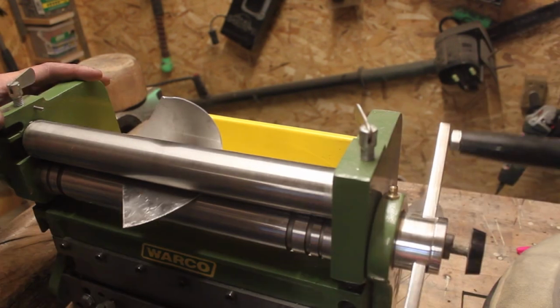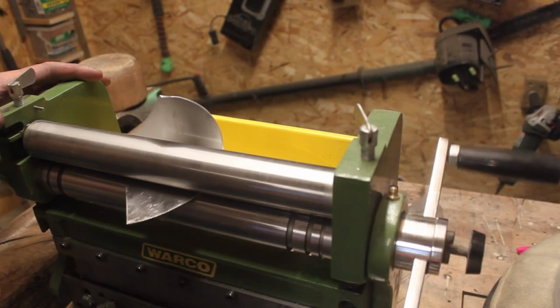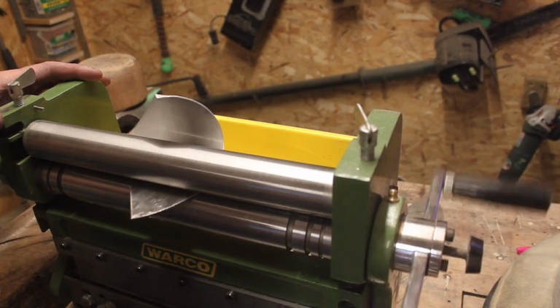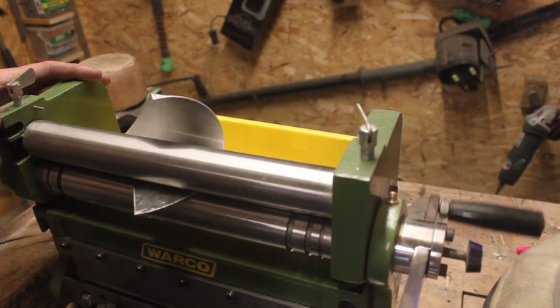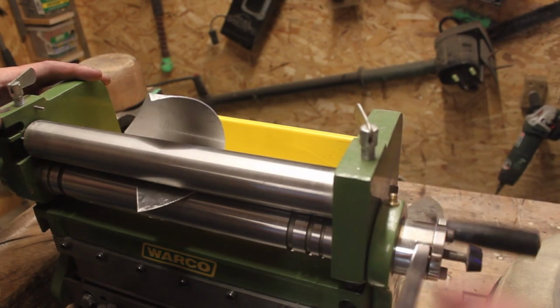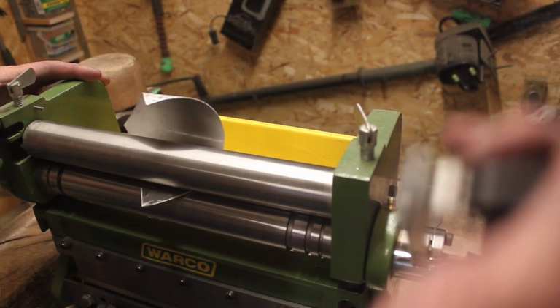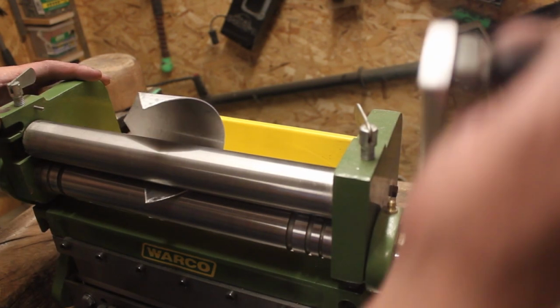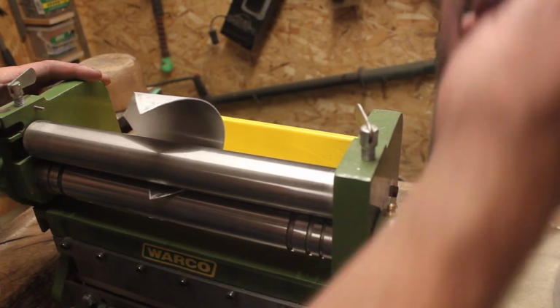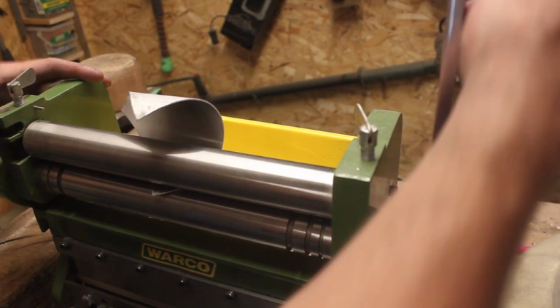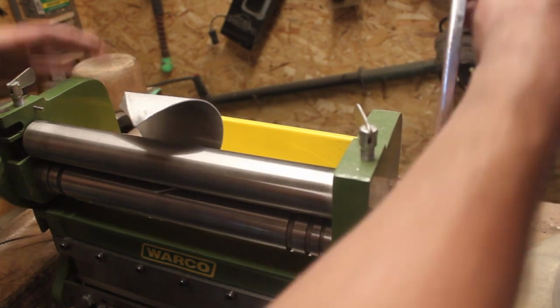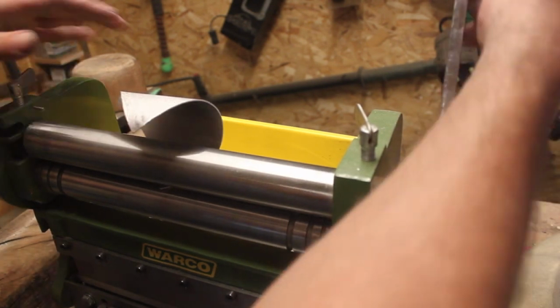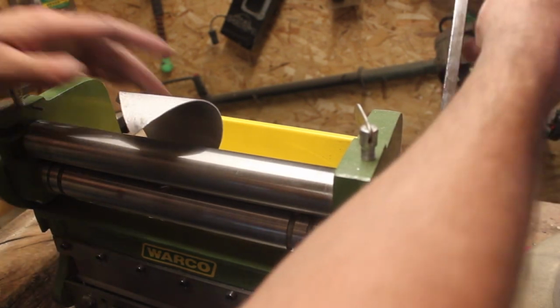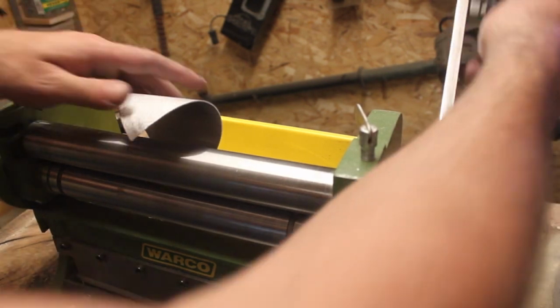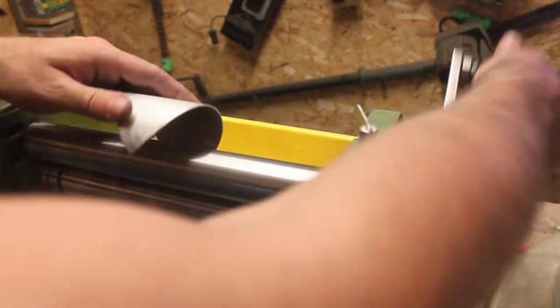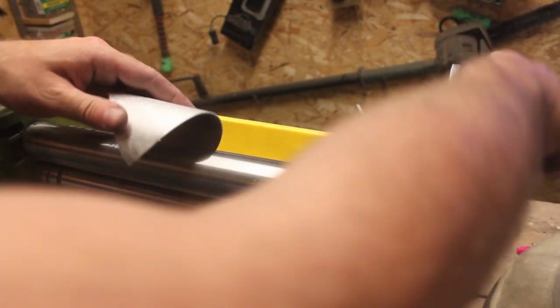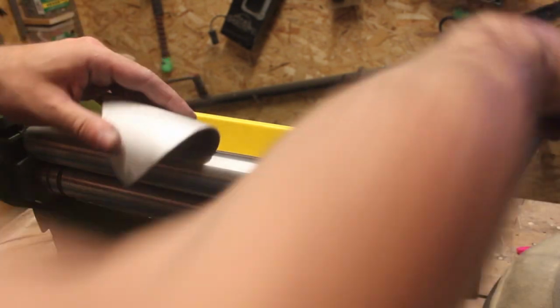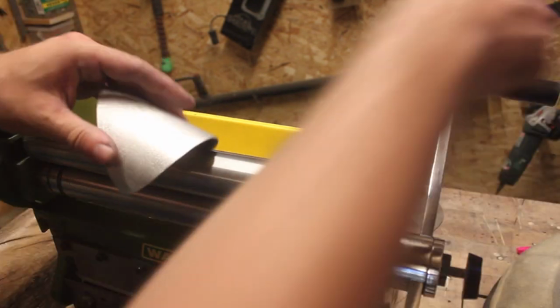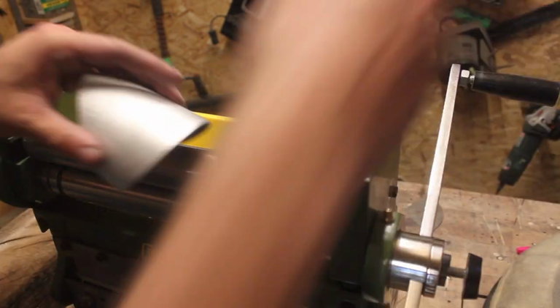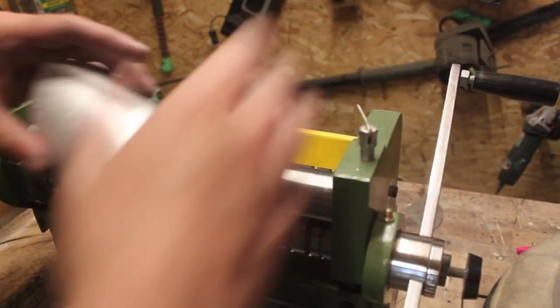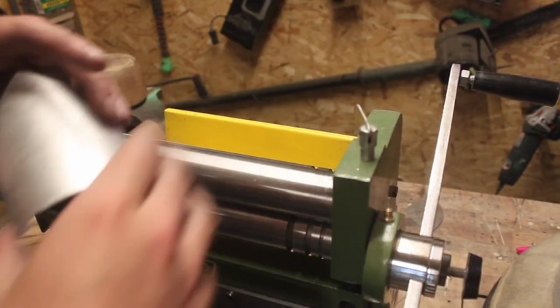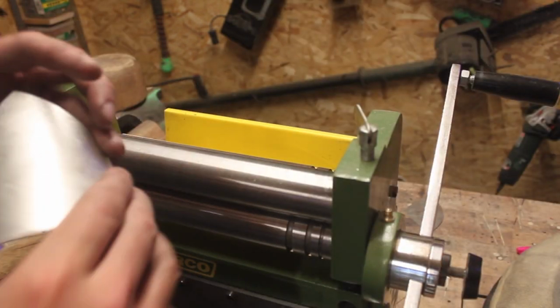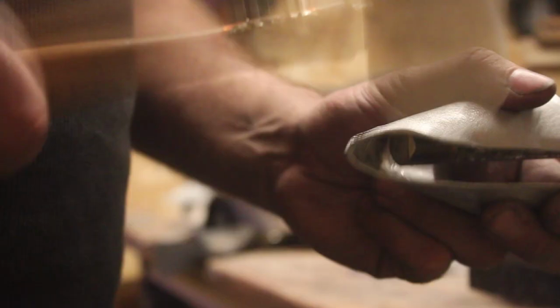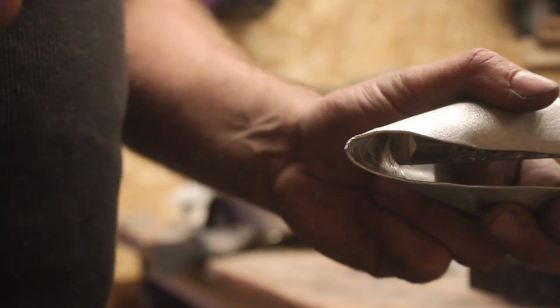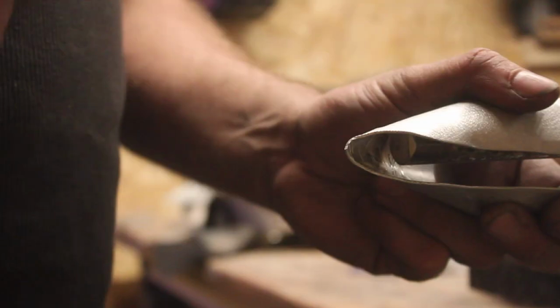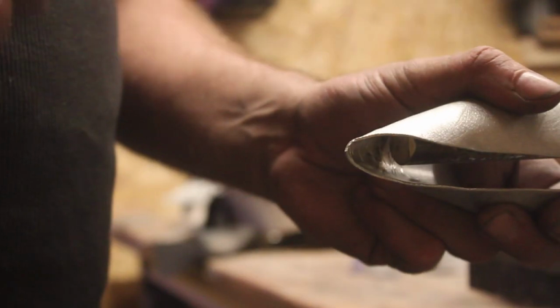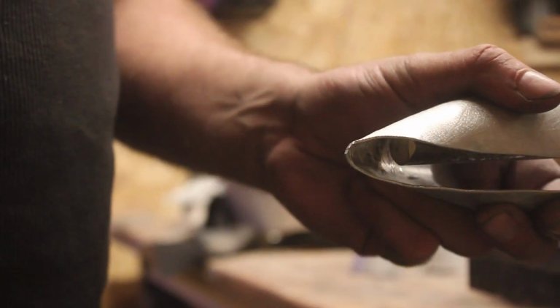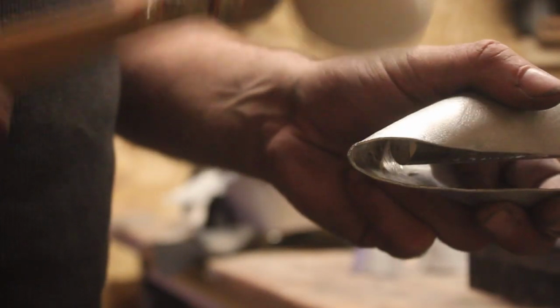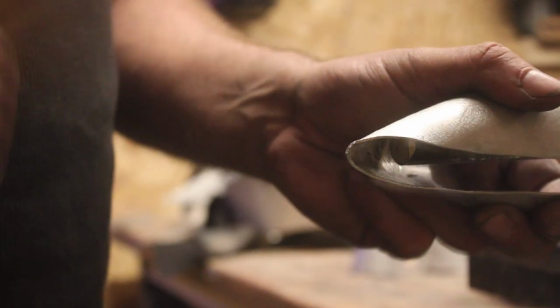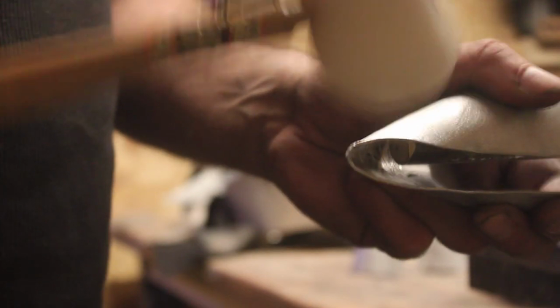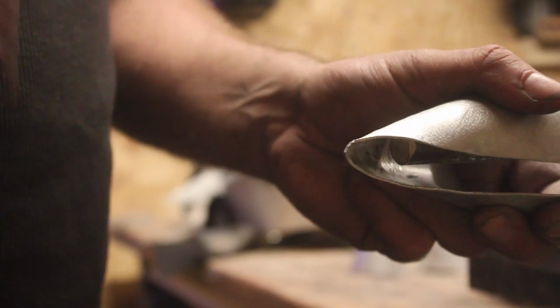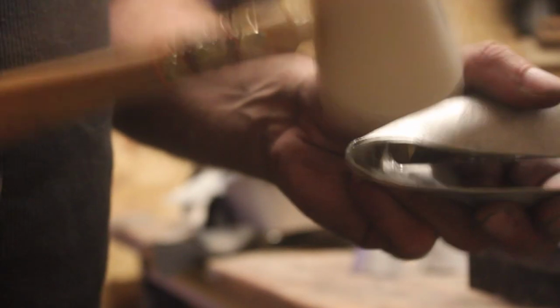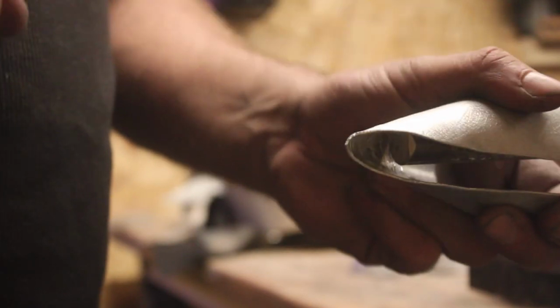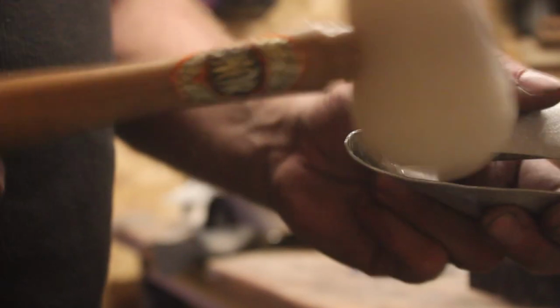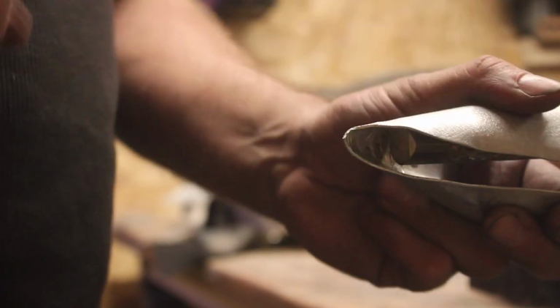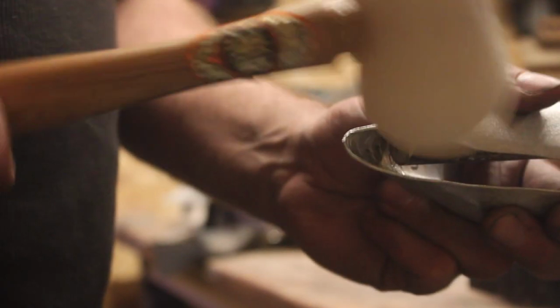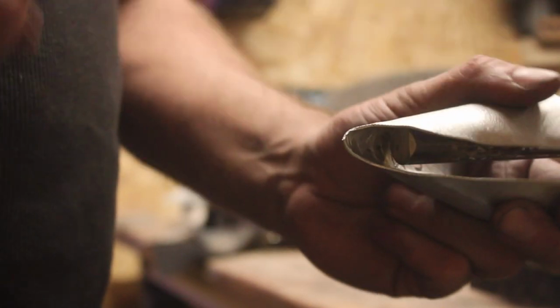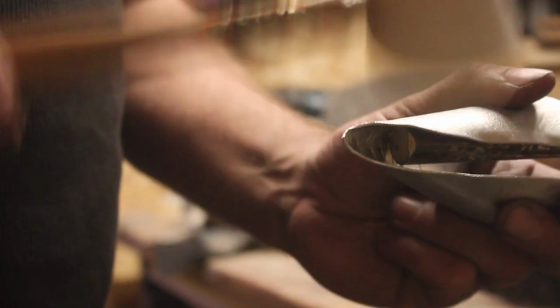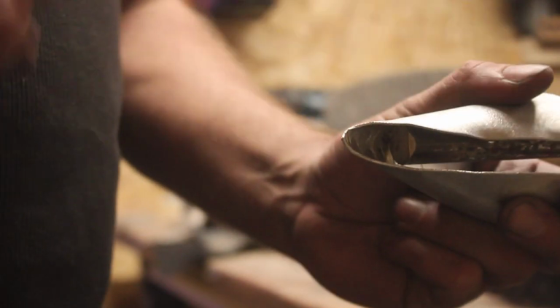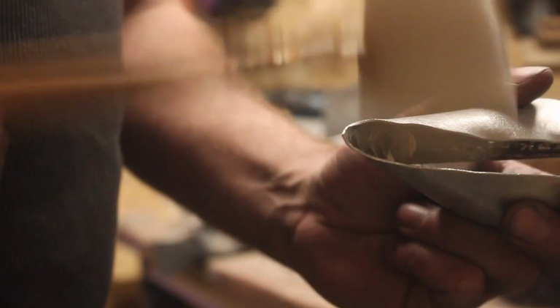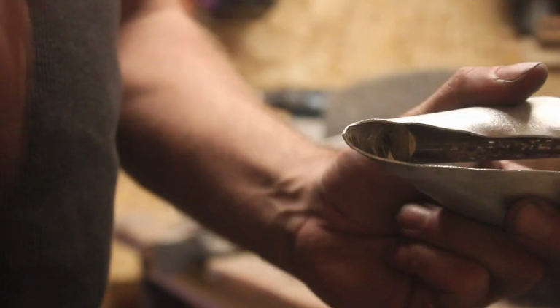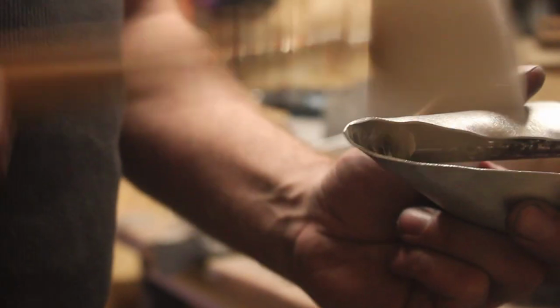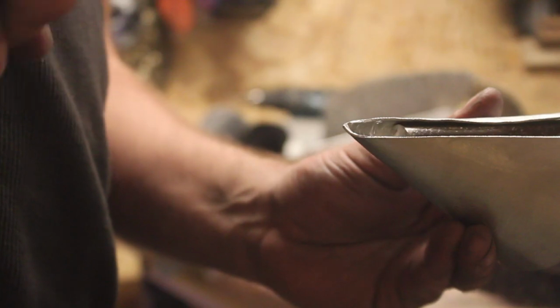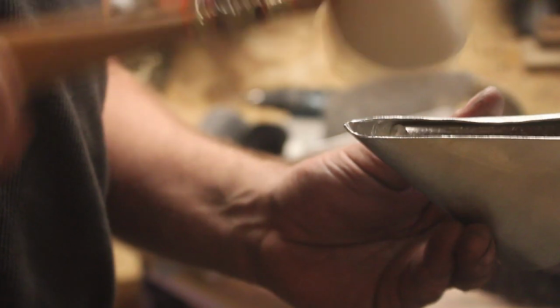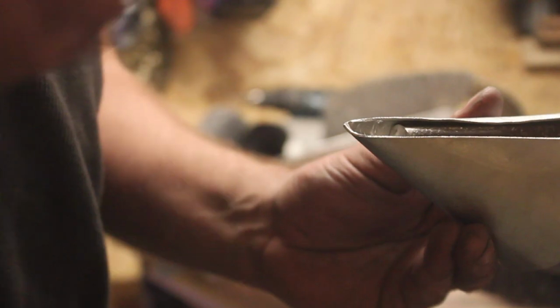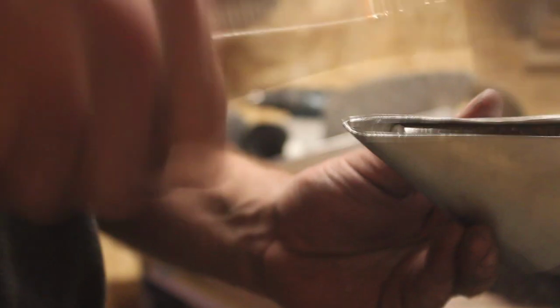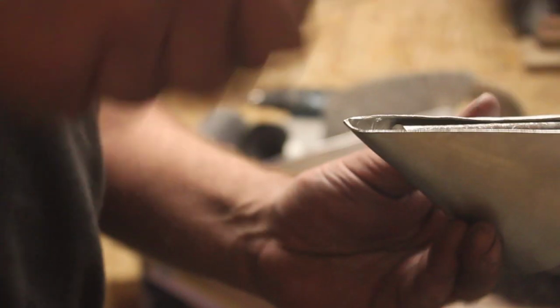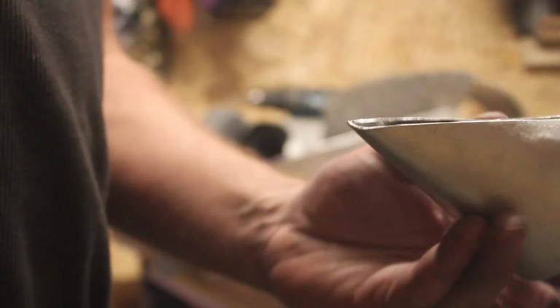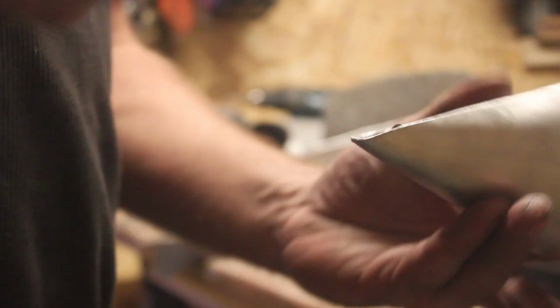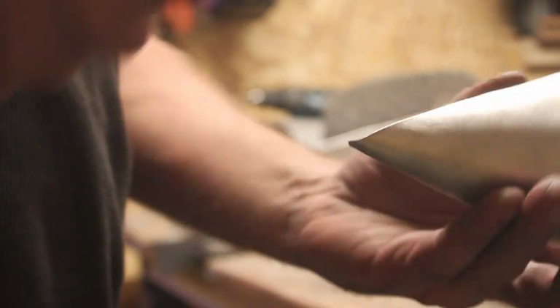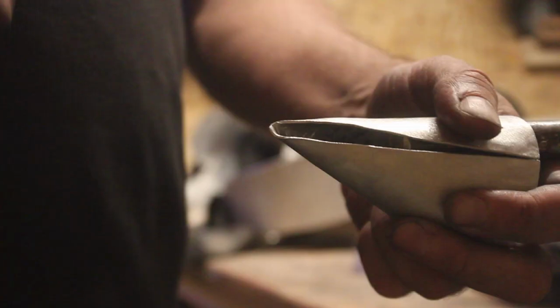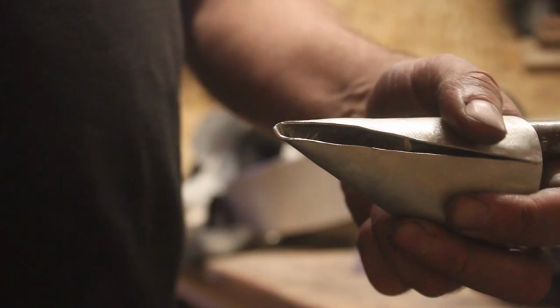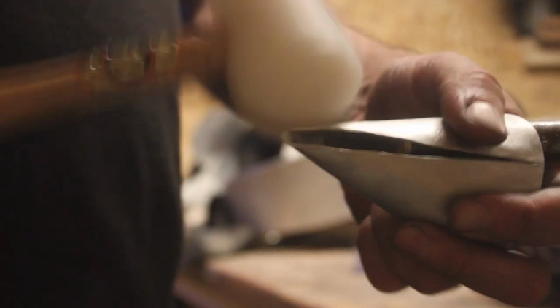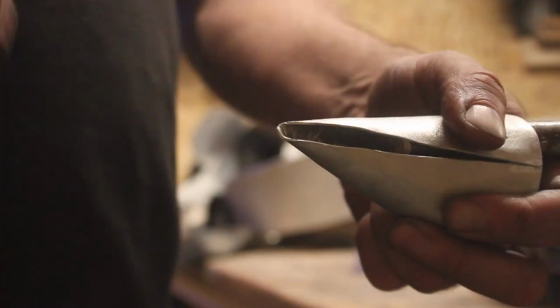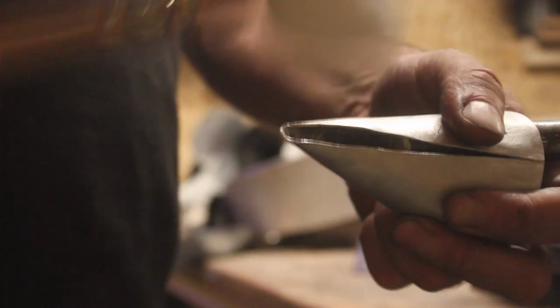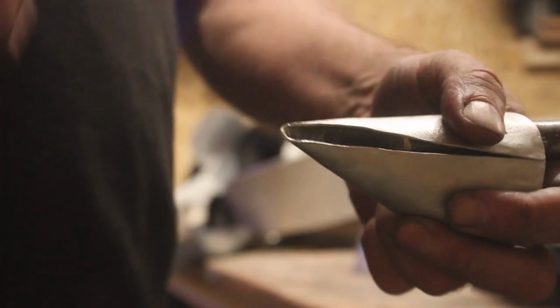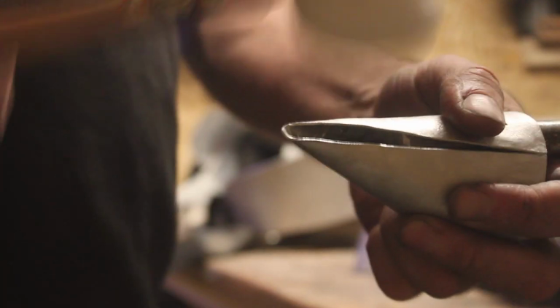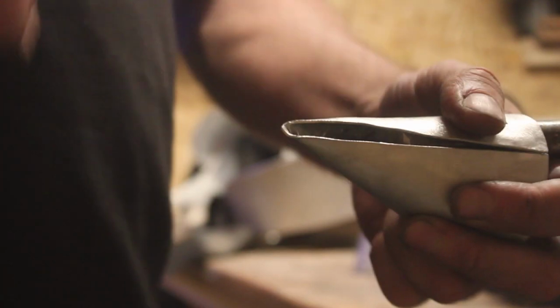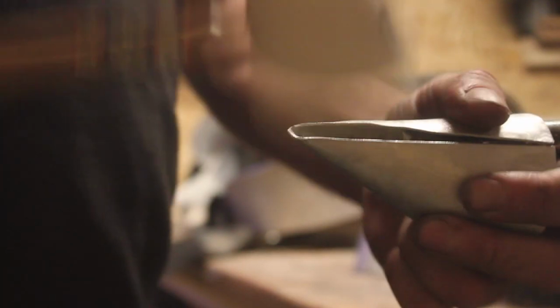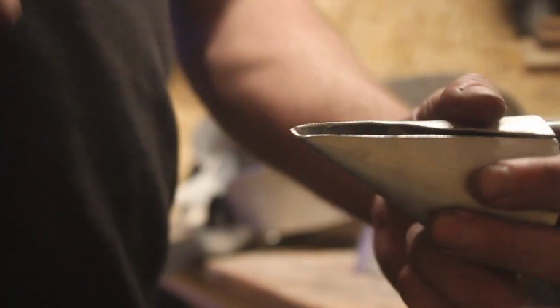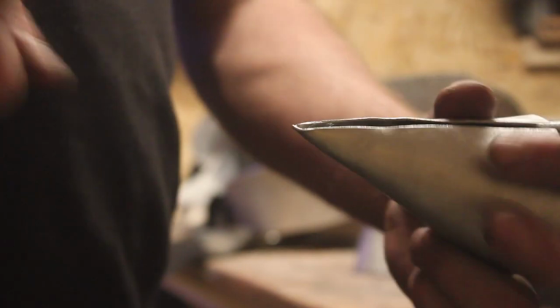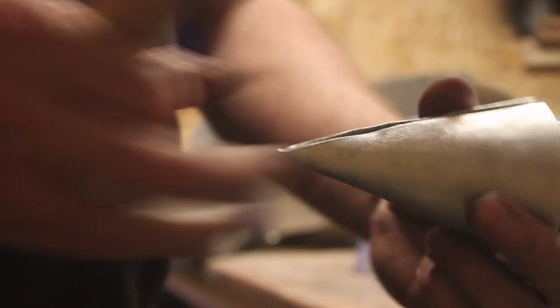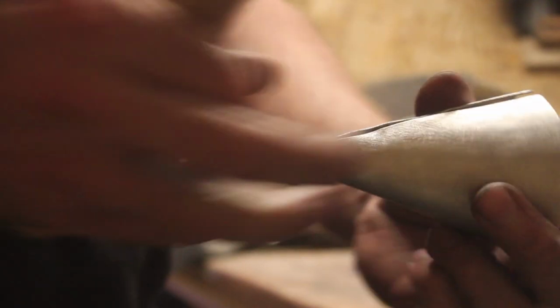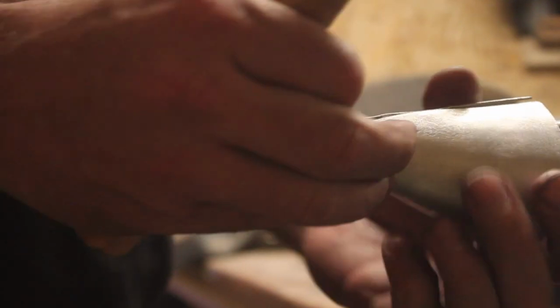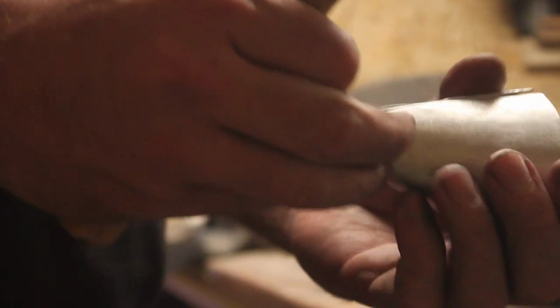Making these spikes was super fun — there was quite a lot of them on the suit. You start them off on the roller but you can only go so far, then you've got to do the rest by hand.